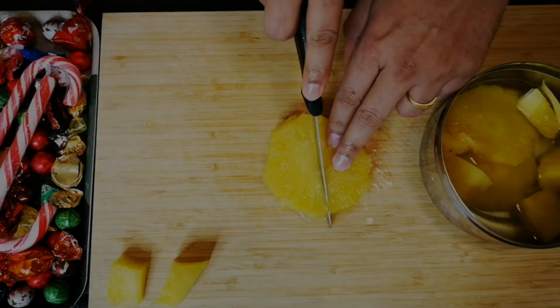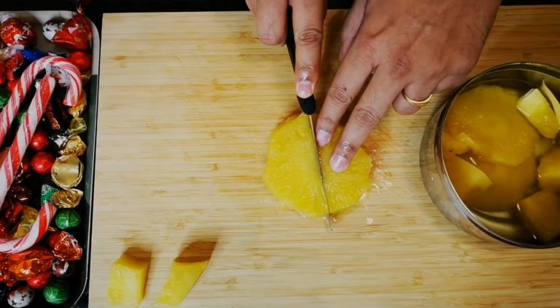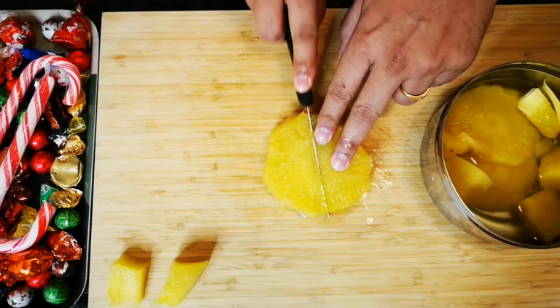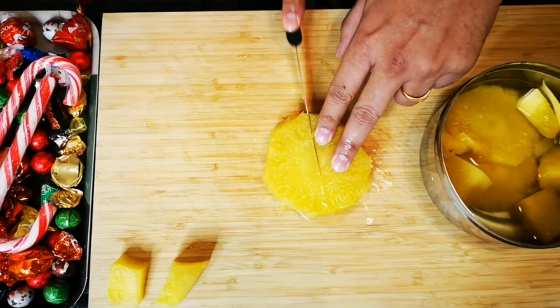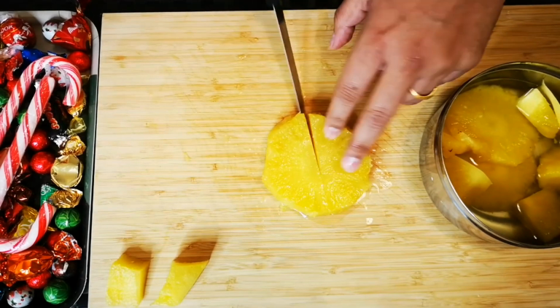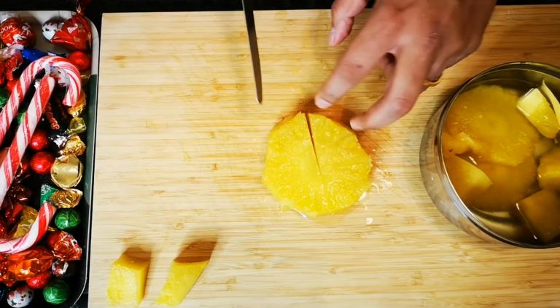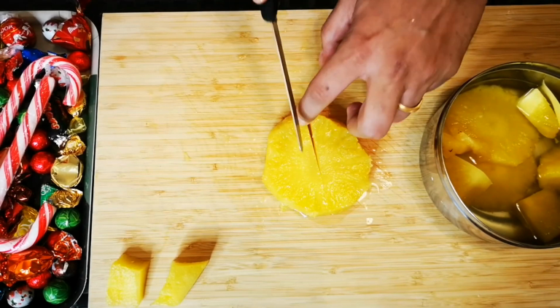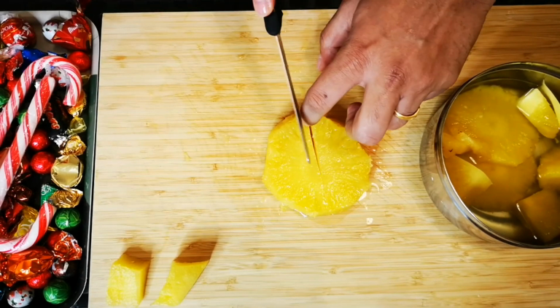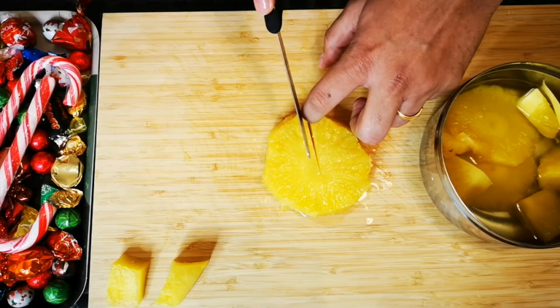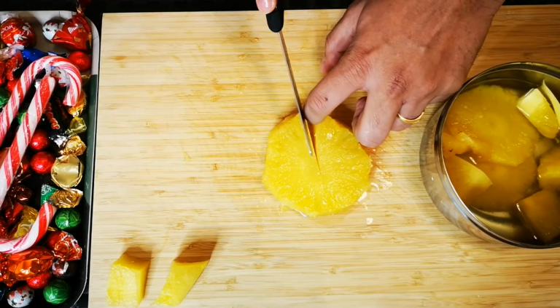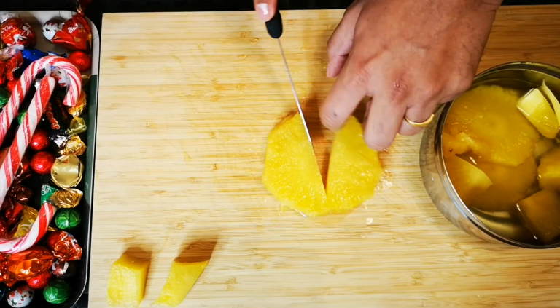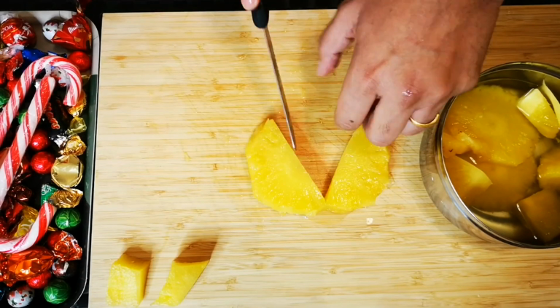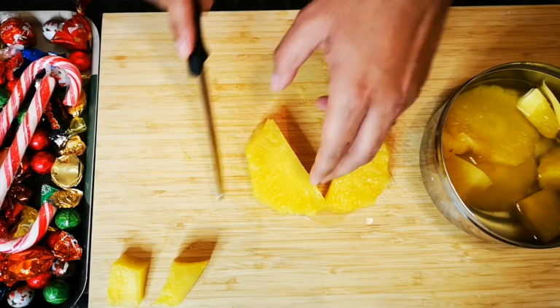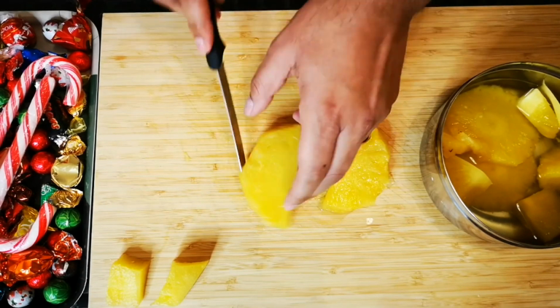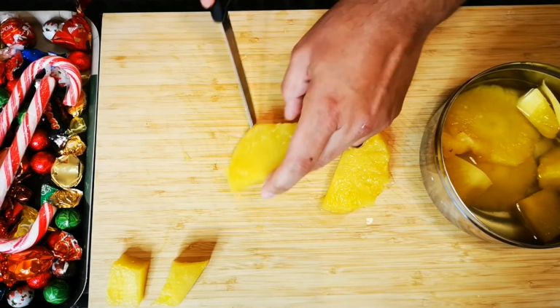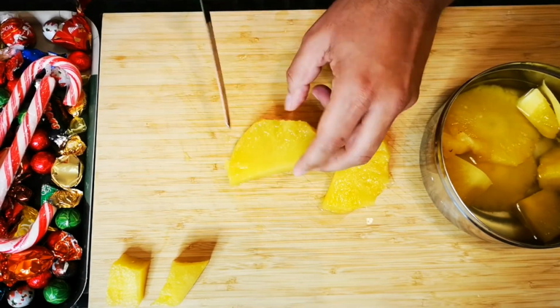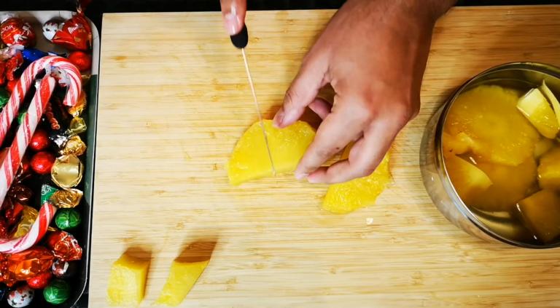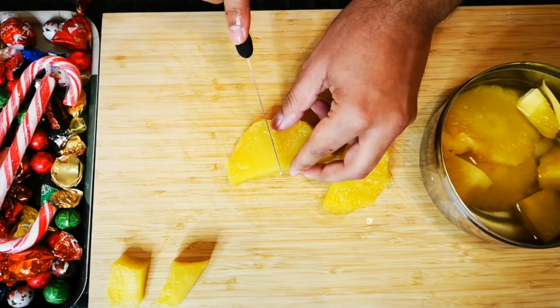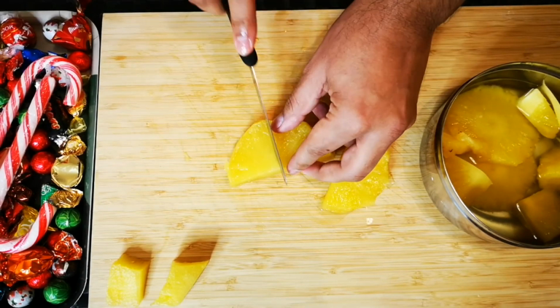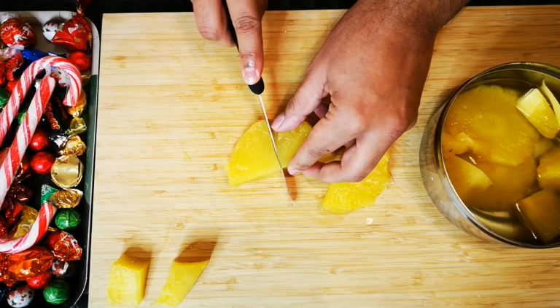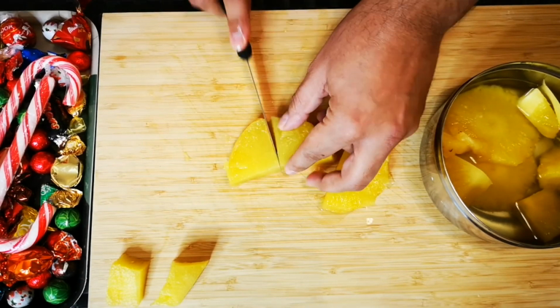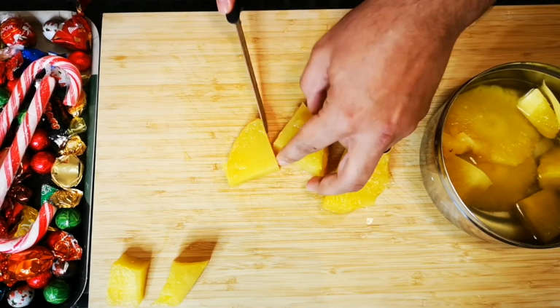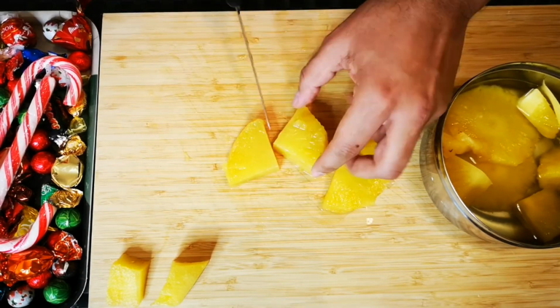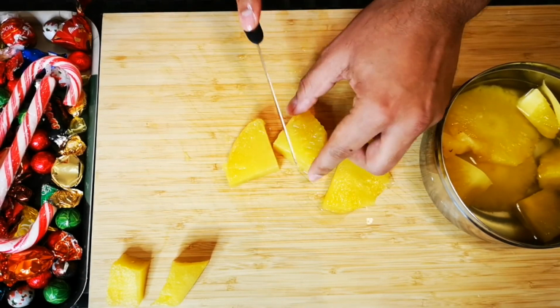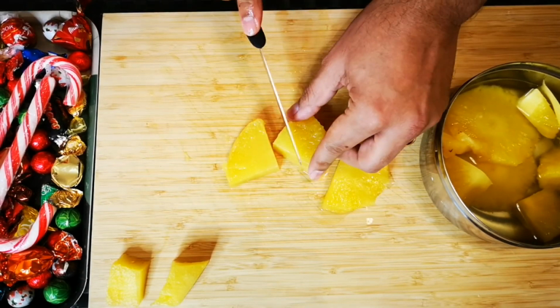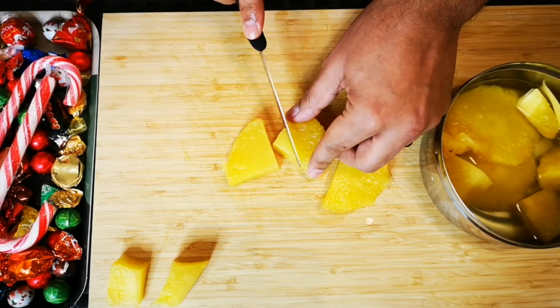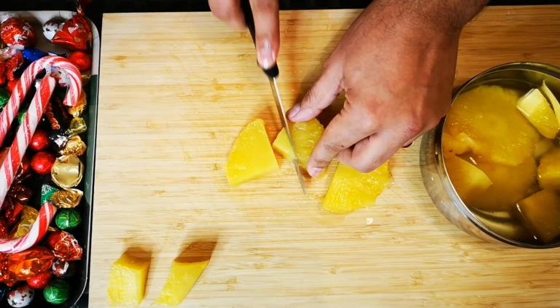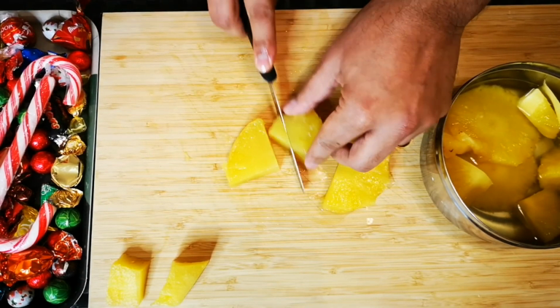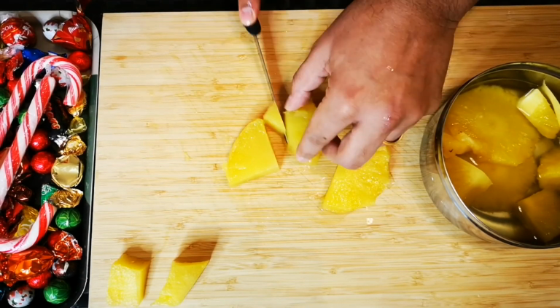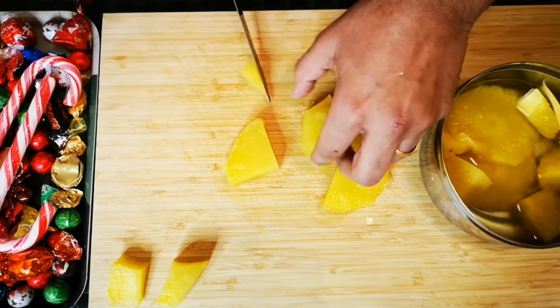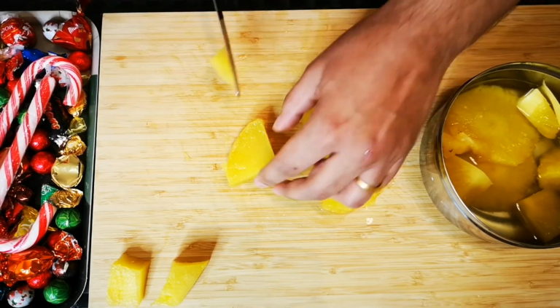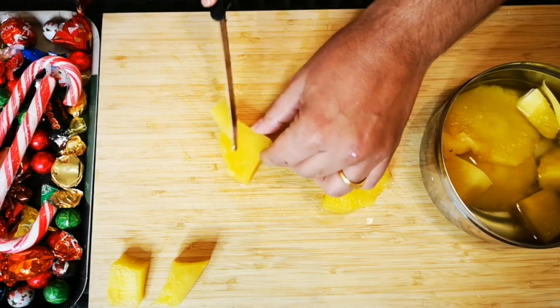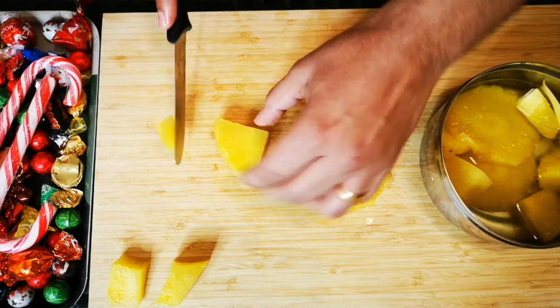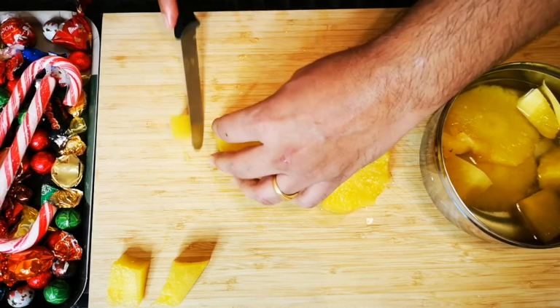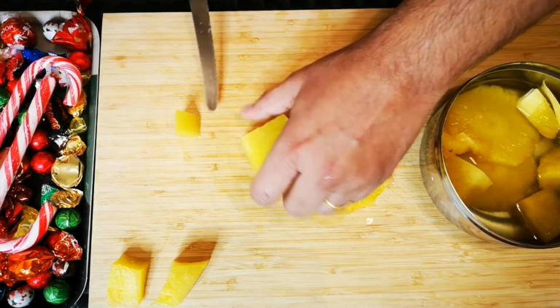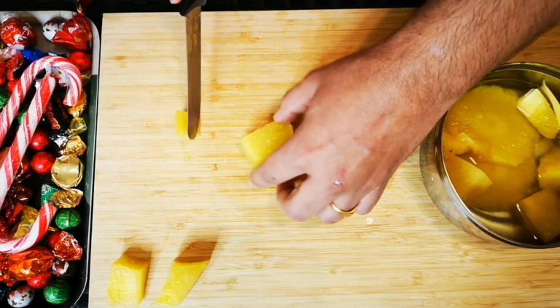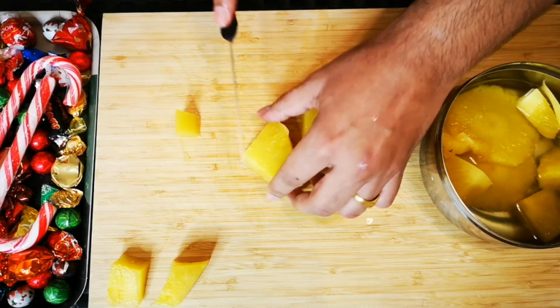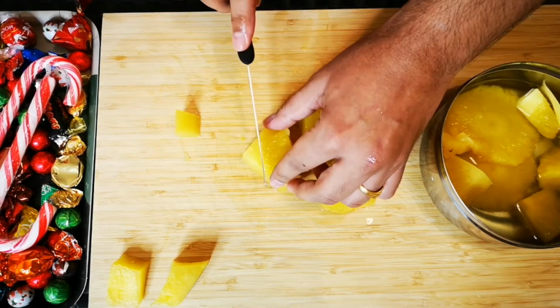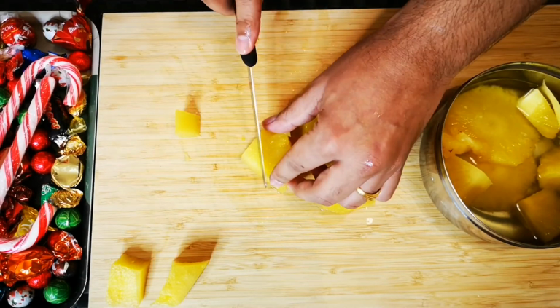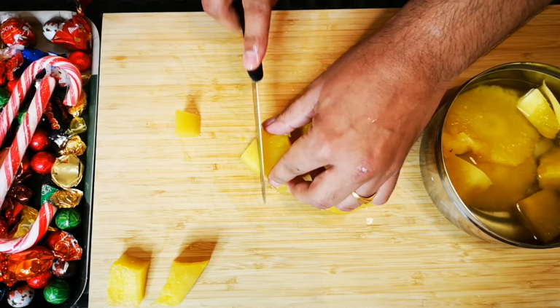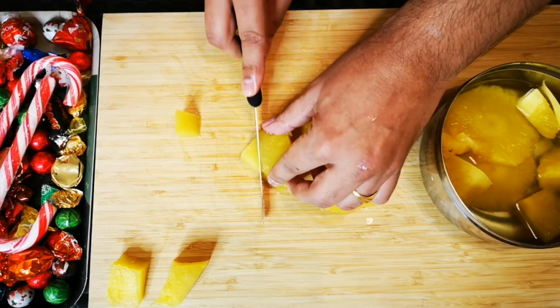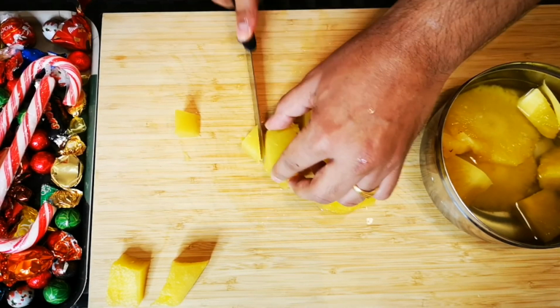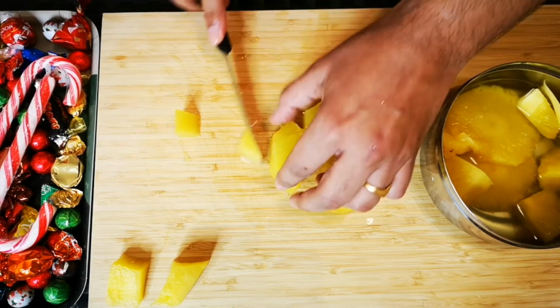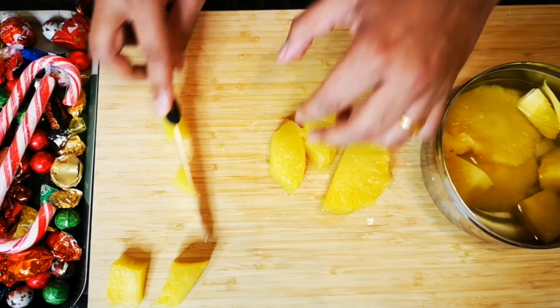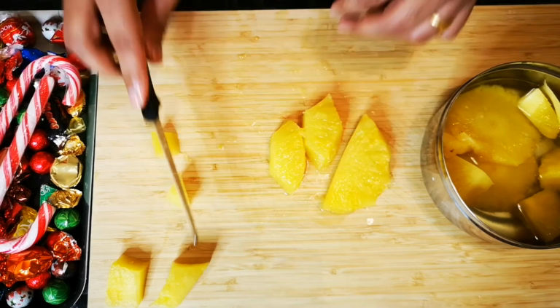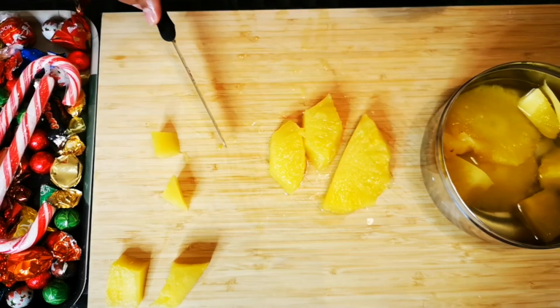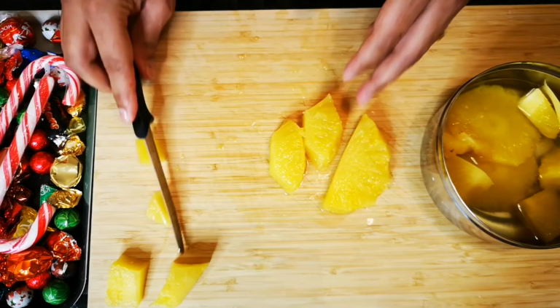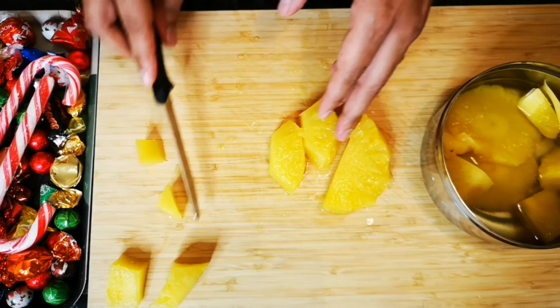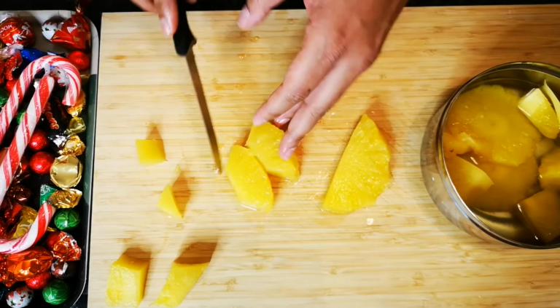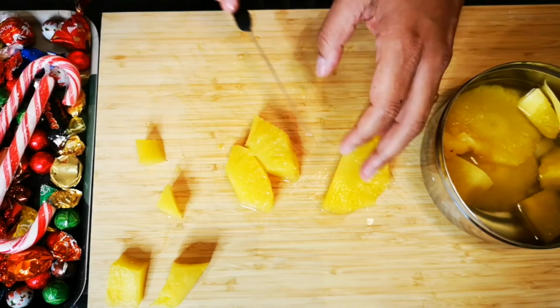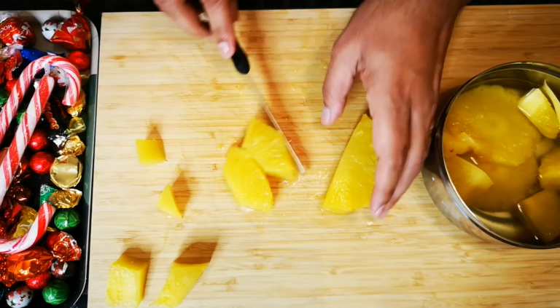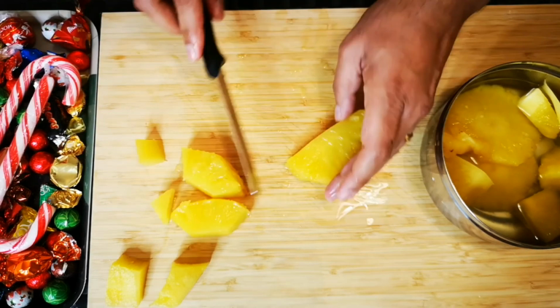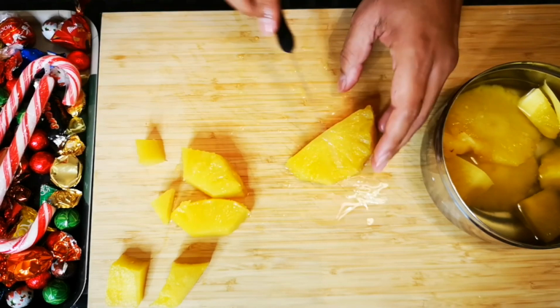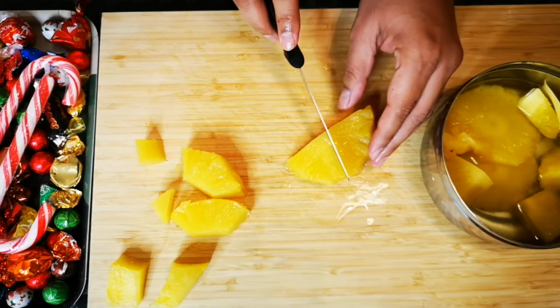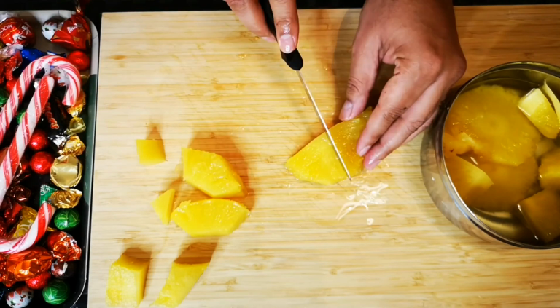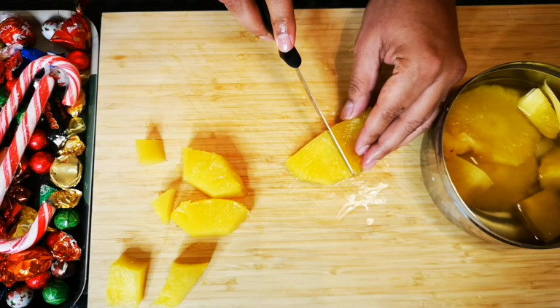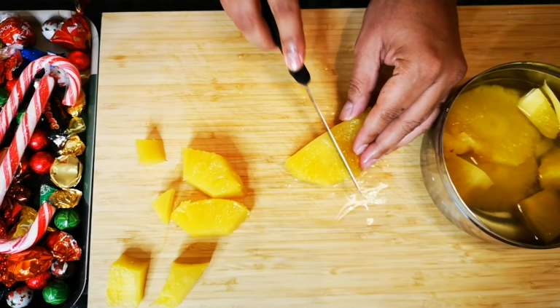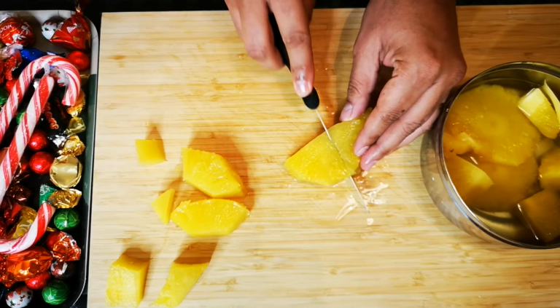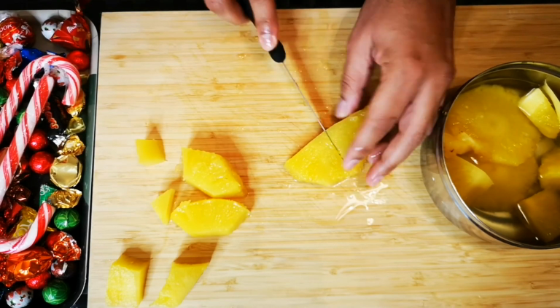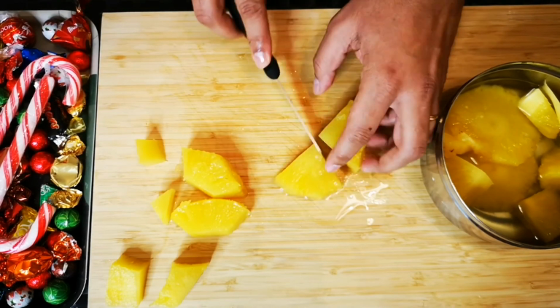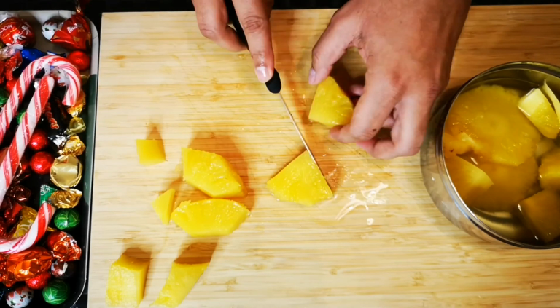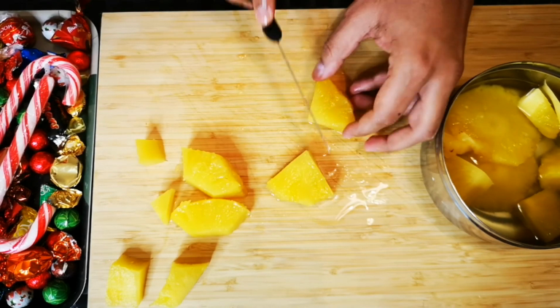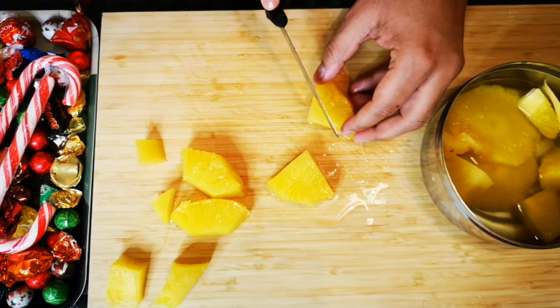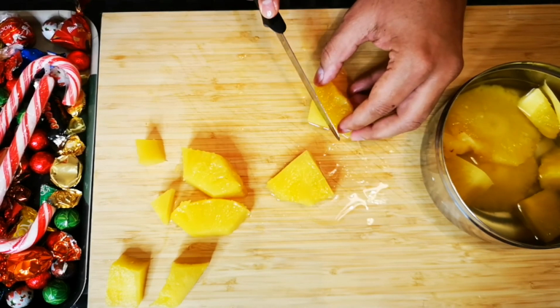Now take the cold pineapple pieces, remove the core, and cut them into small pieces.